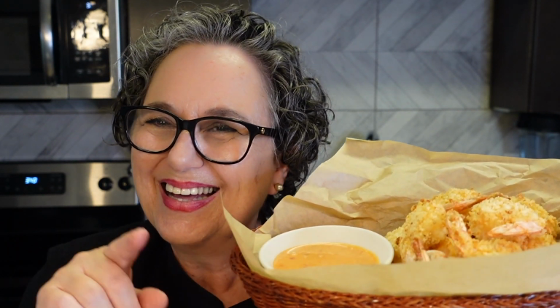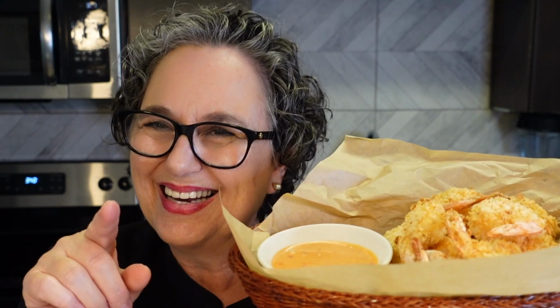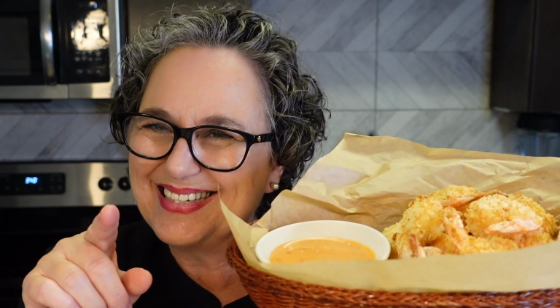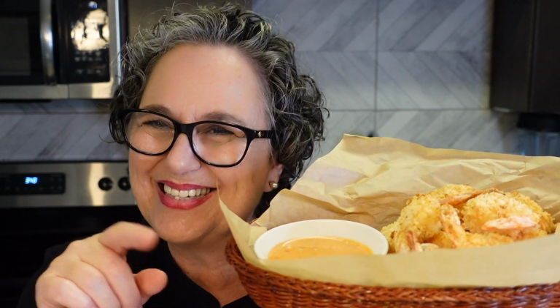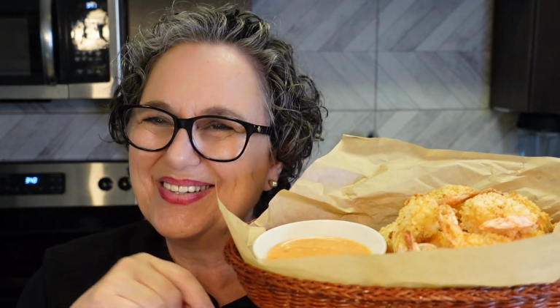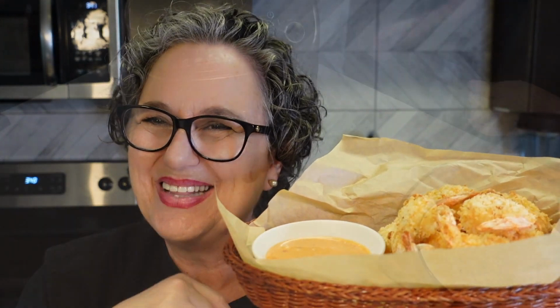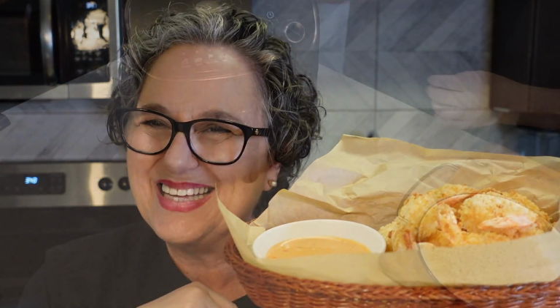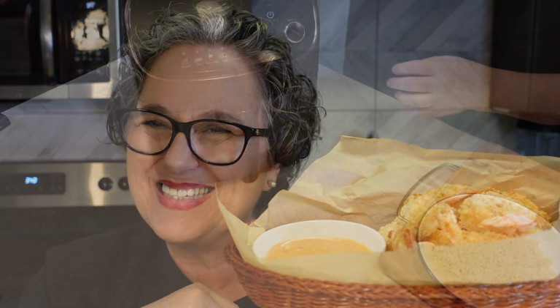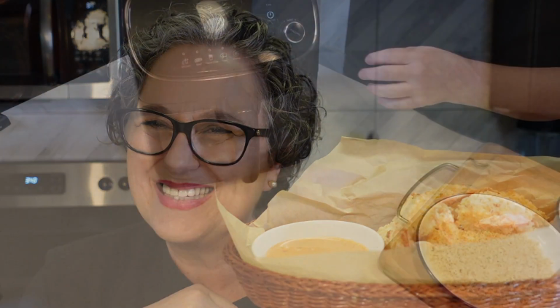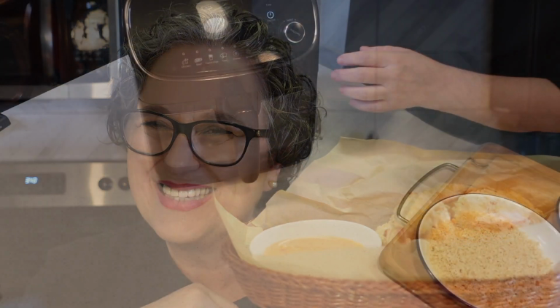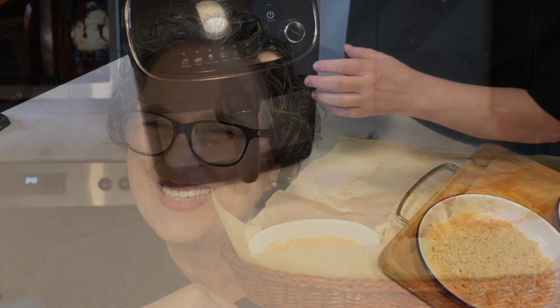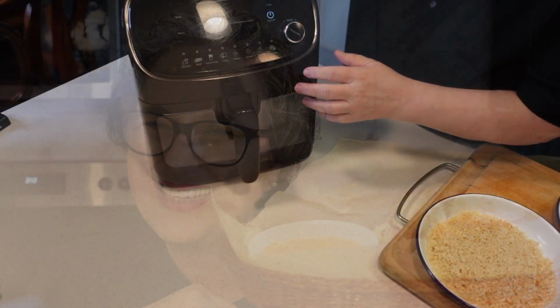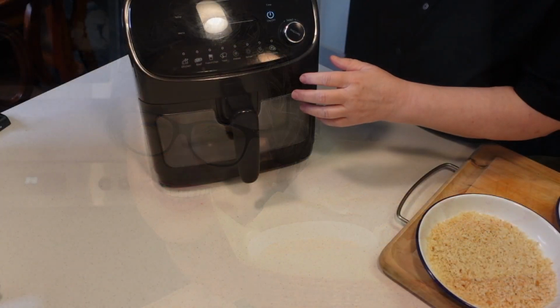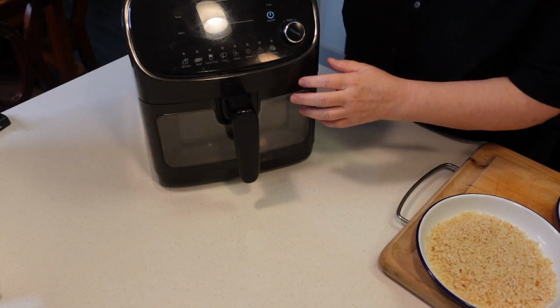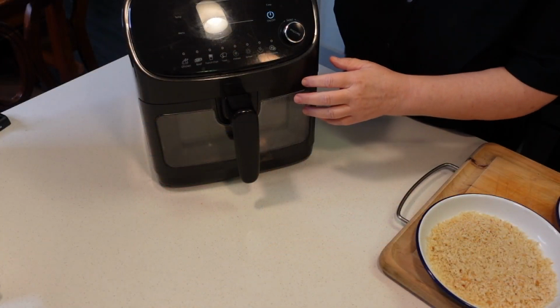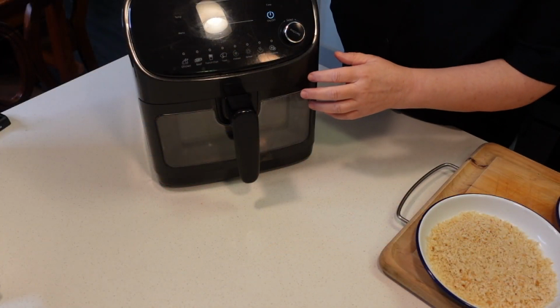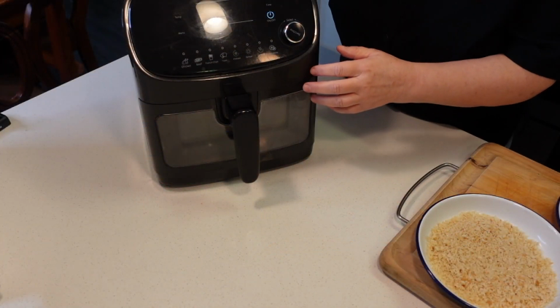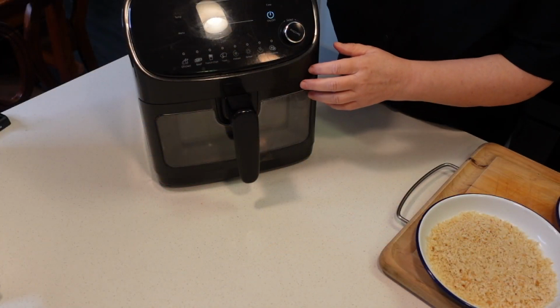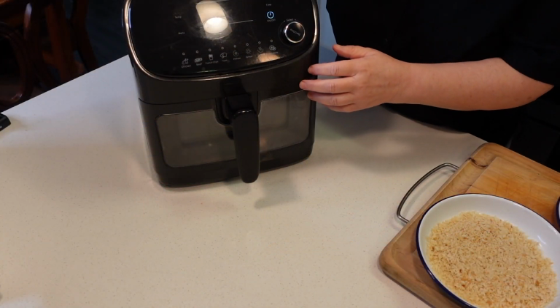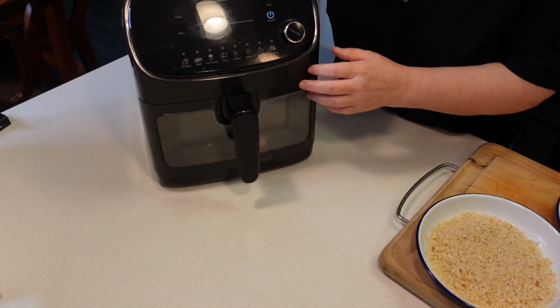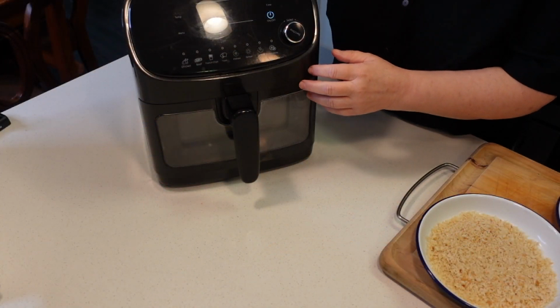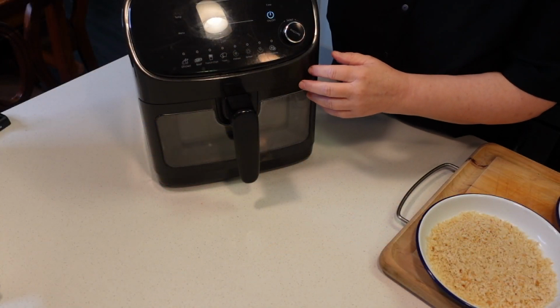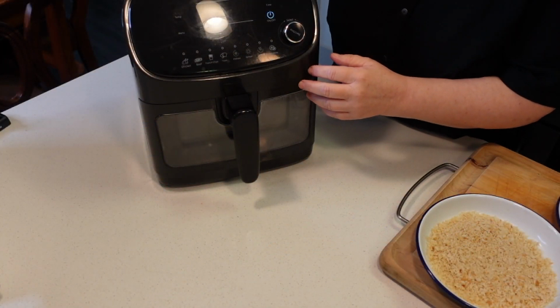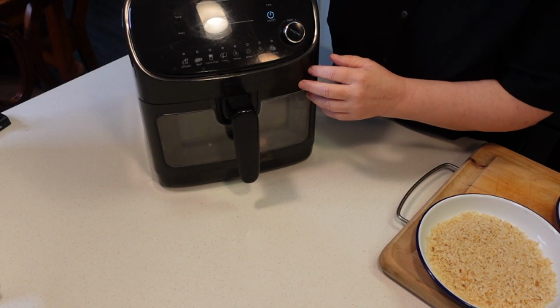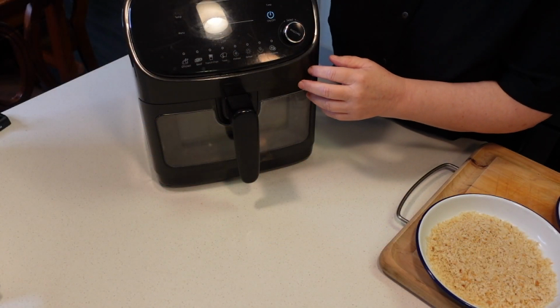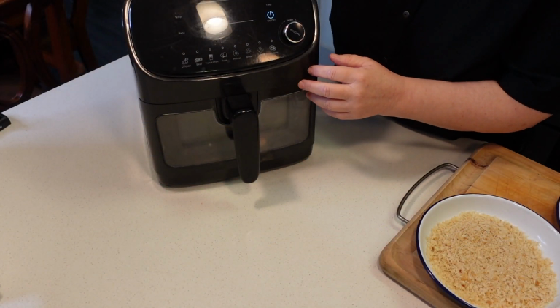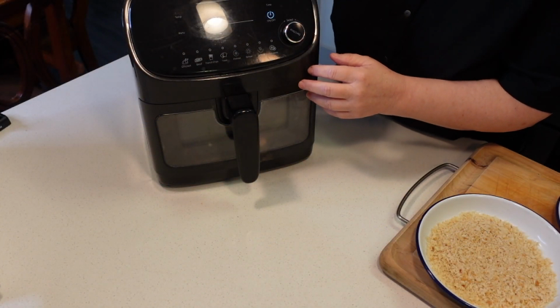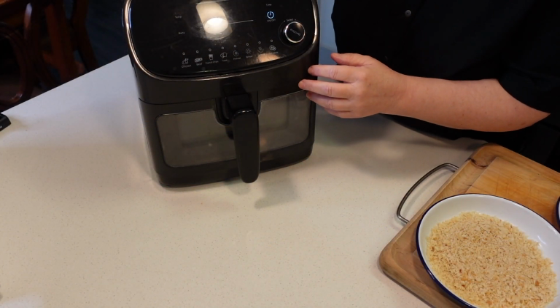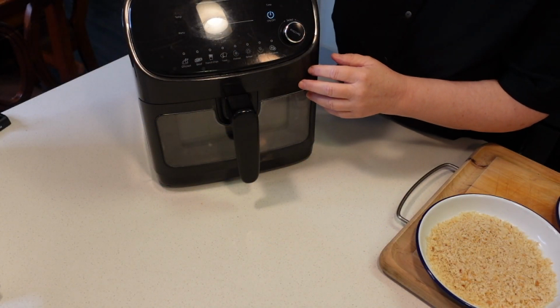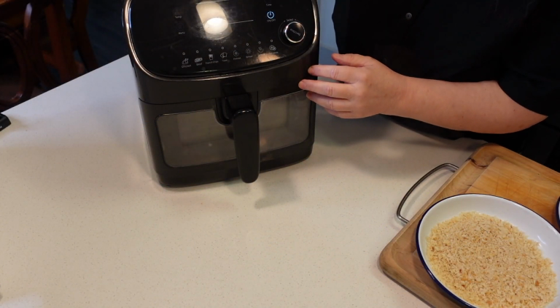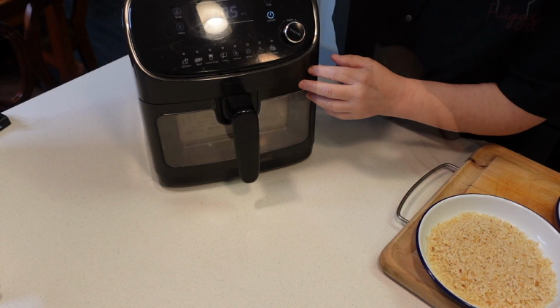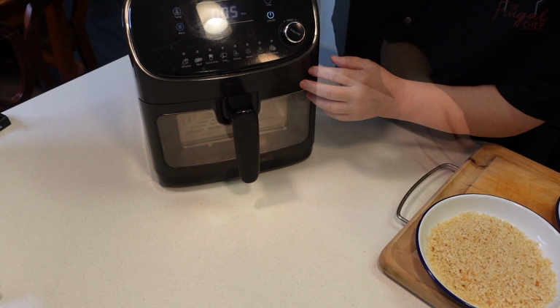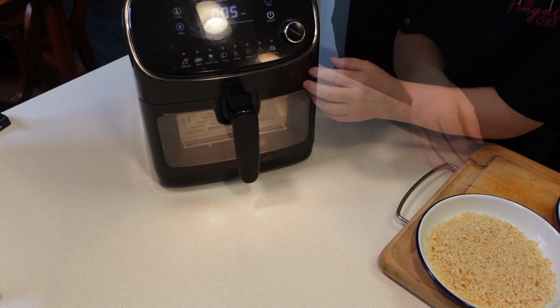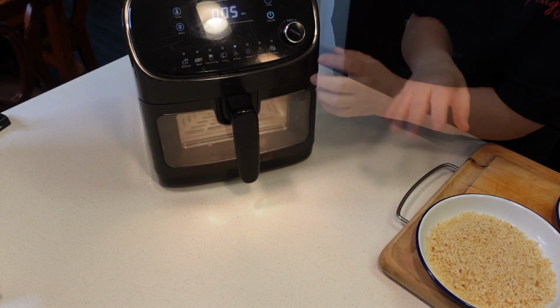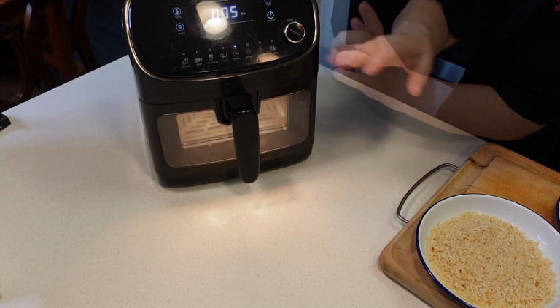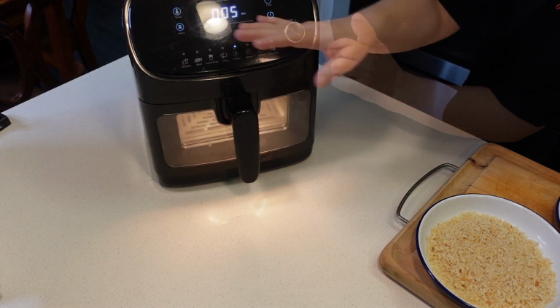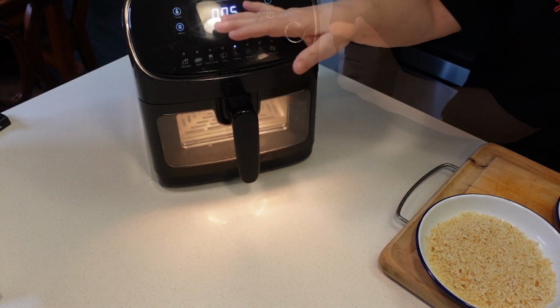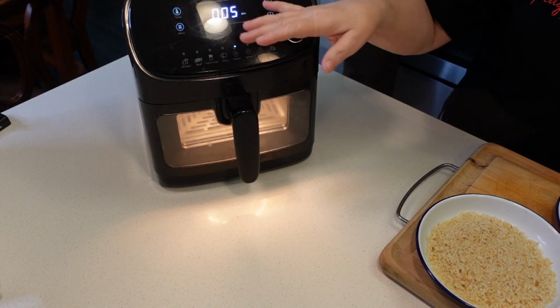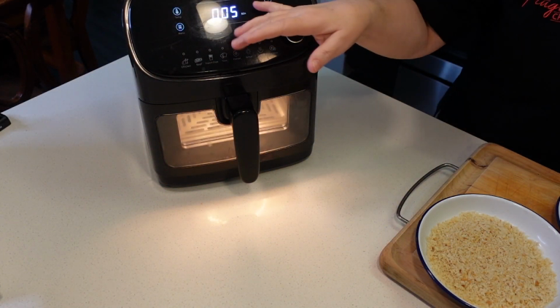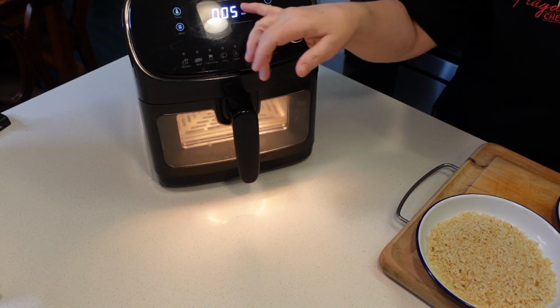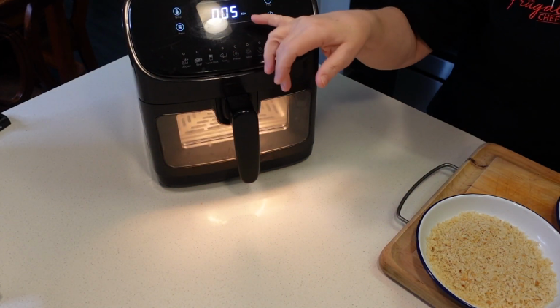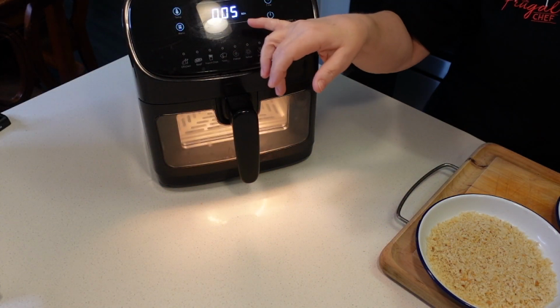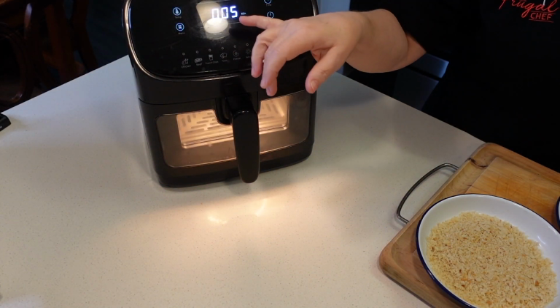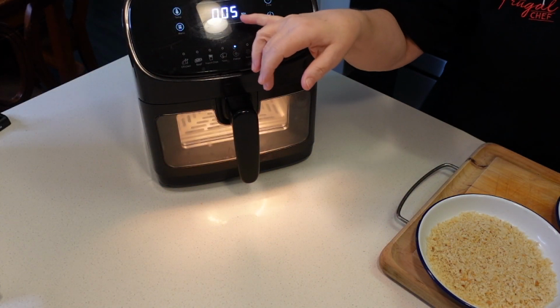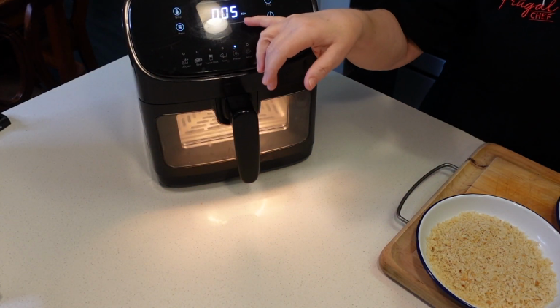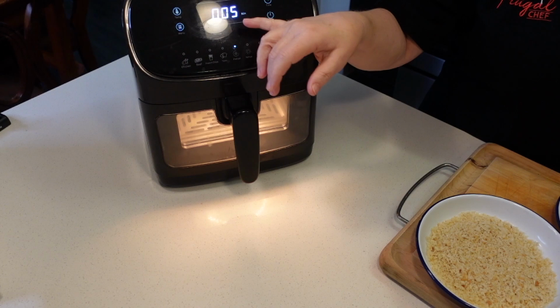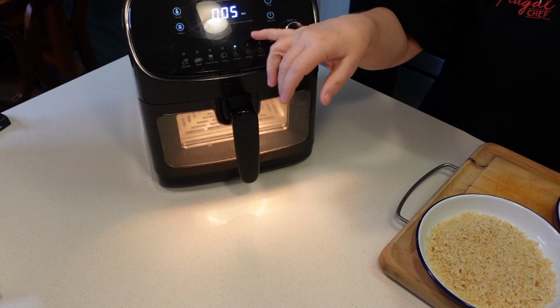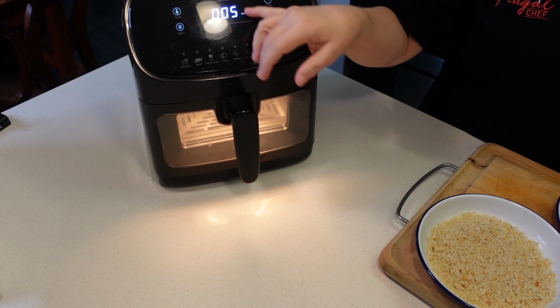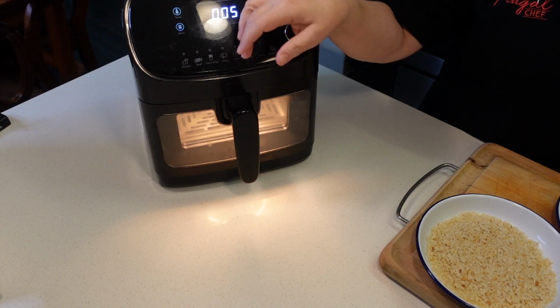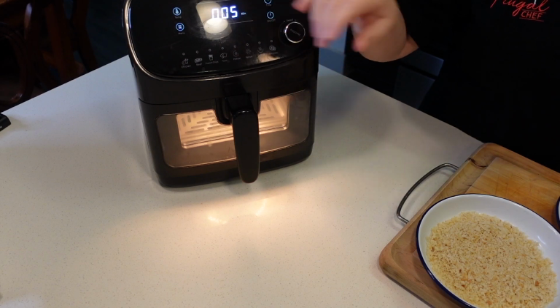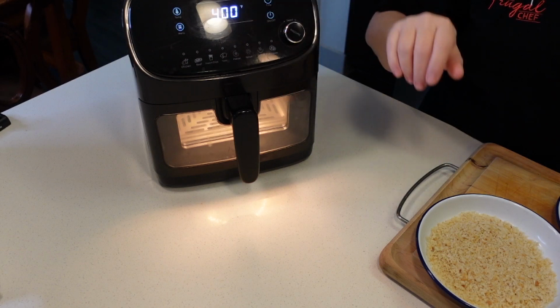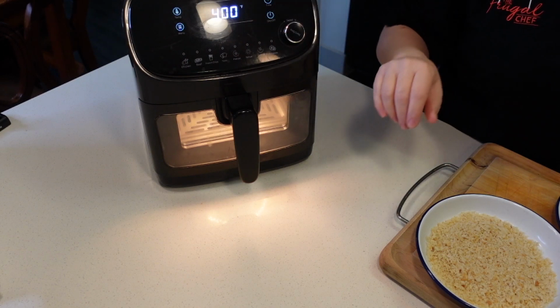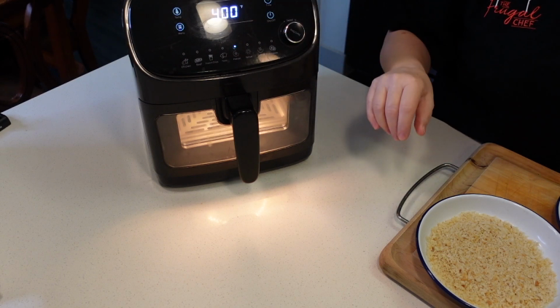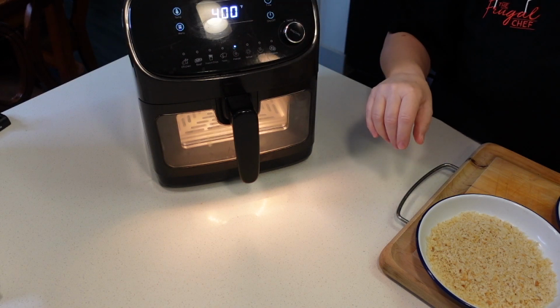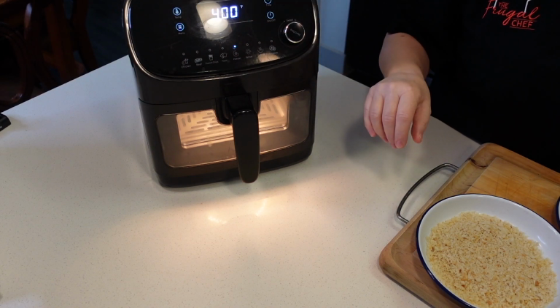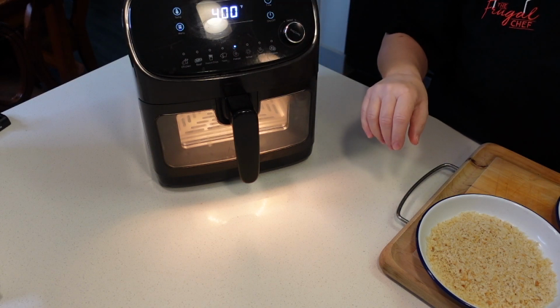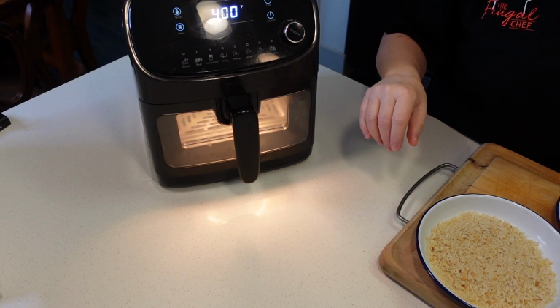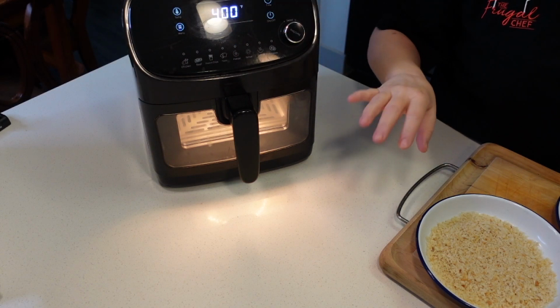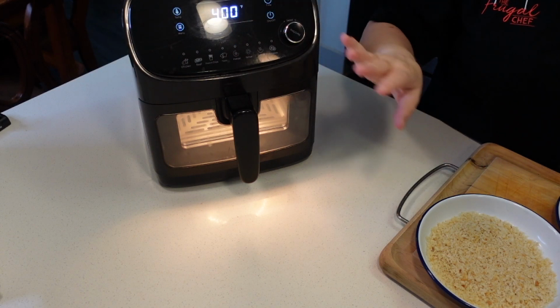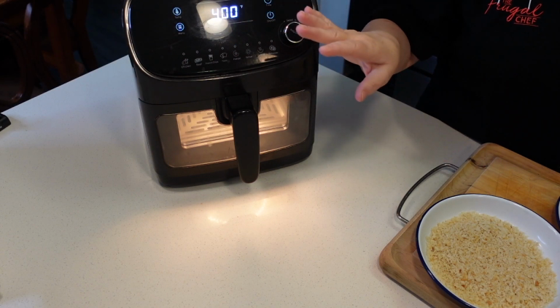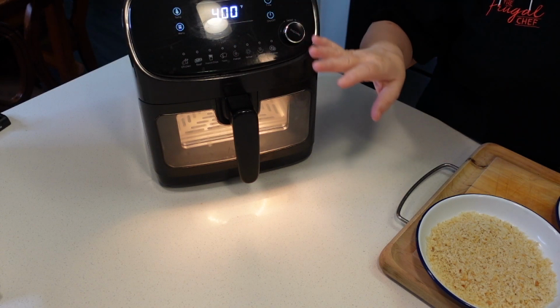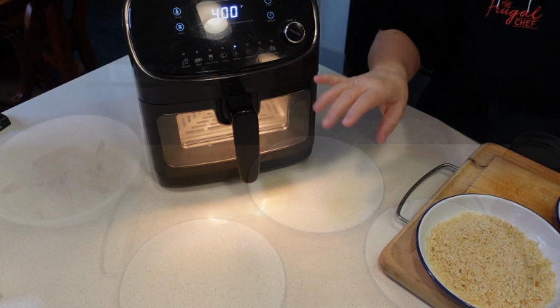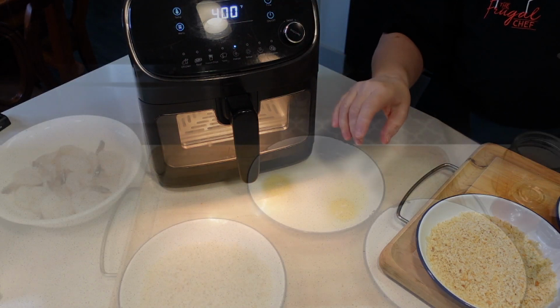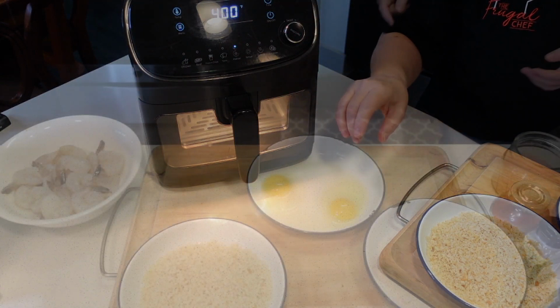Let's do this. First thing we're gonna do is preheat our air fryer — 400 degrees for 5 minutes. That's what I want.